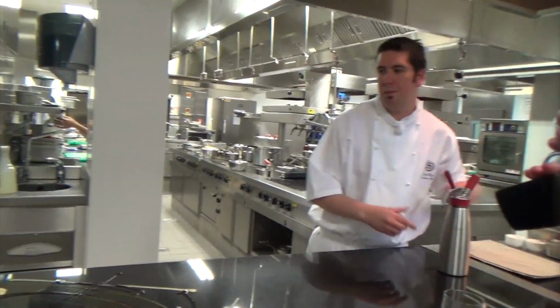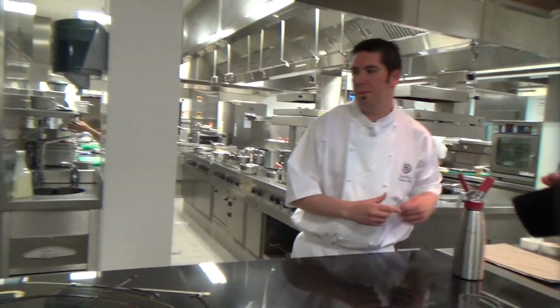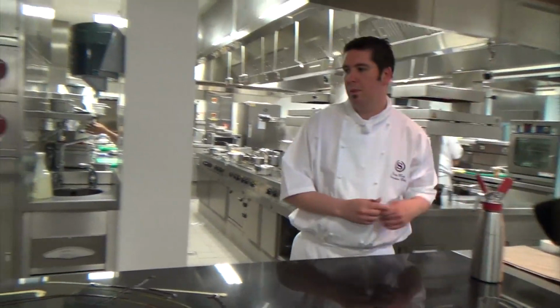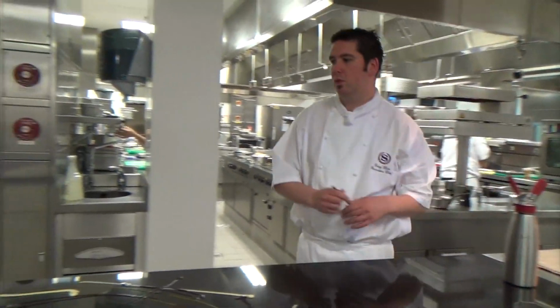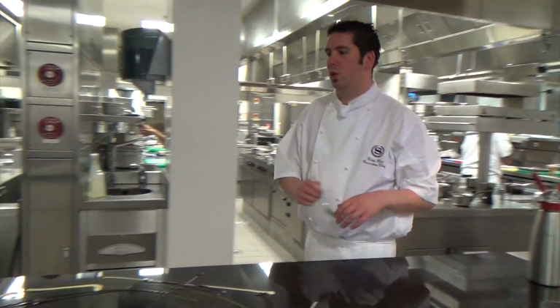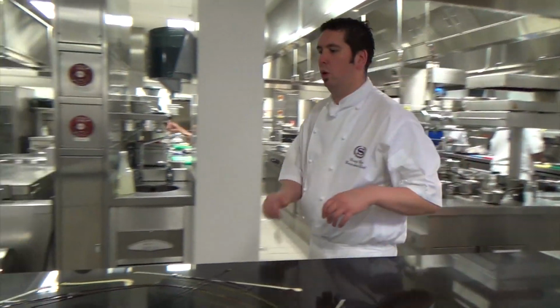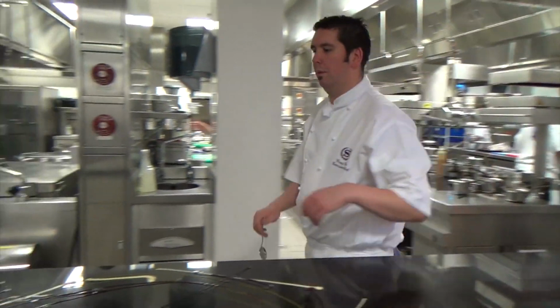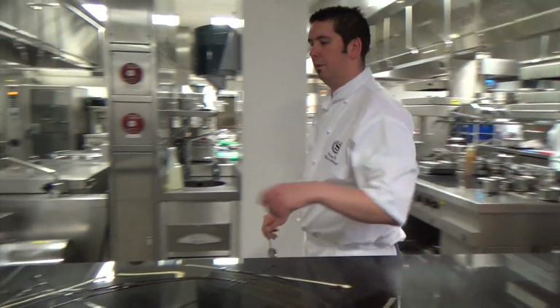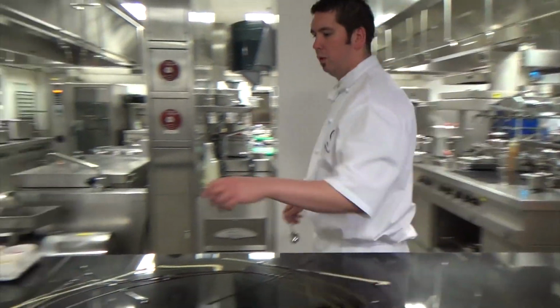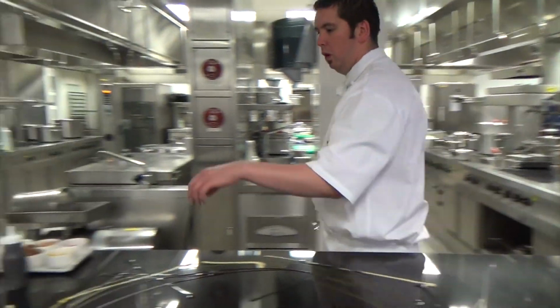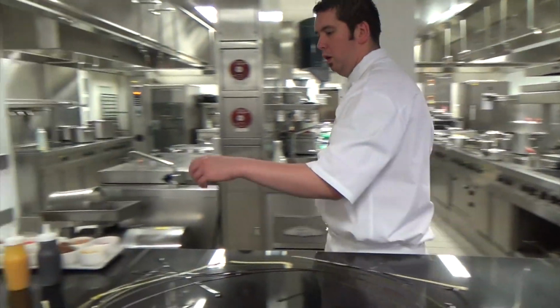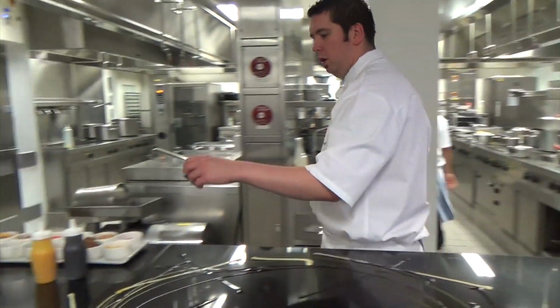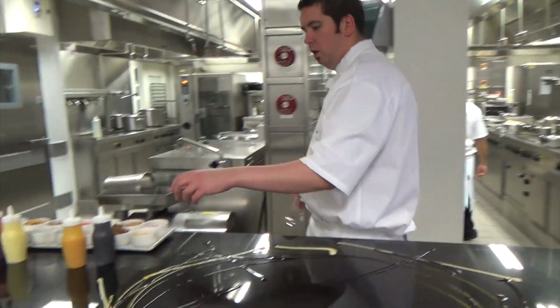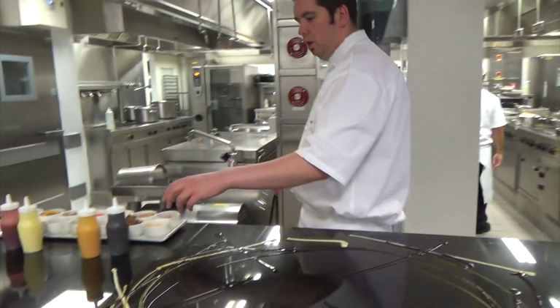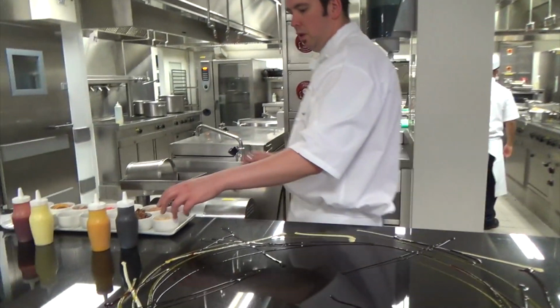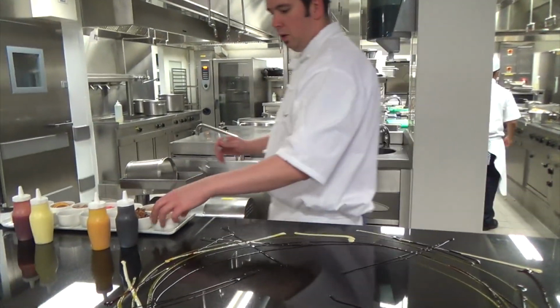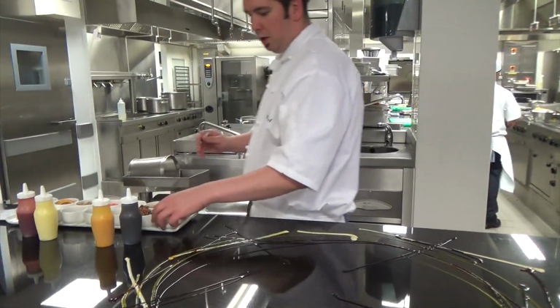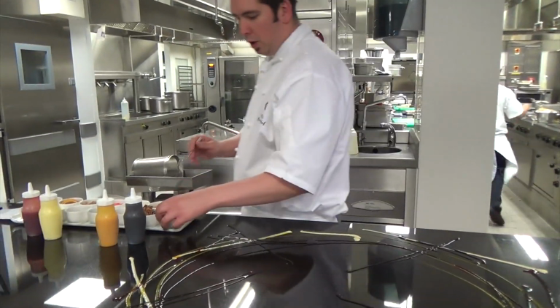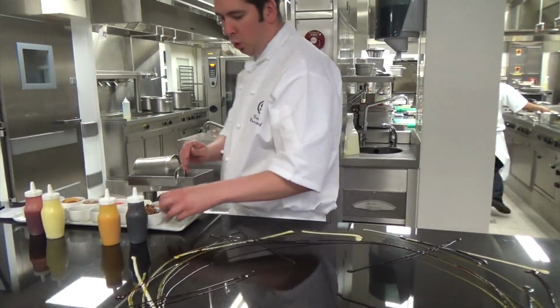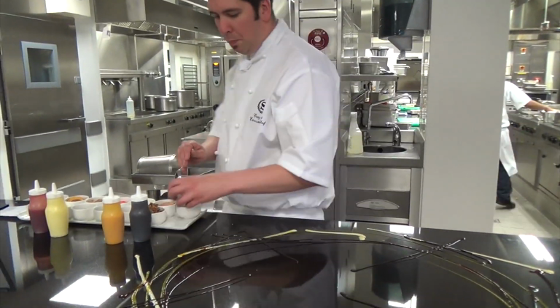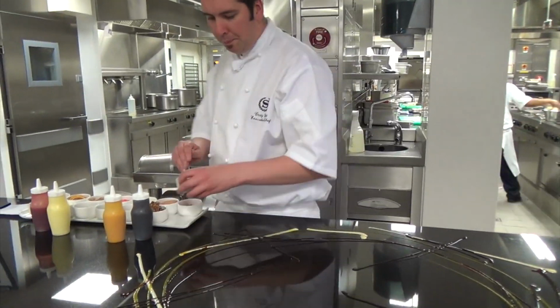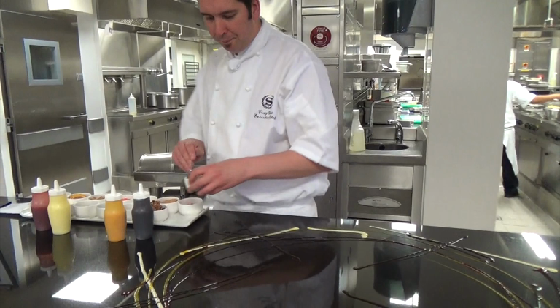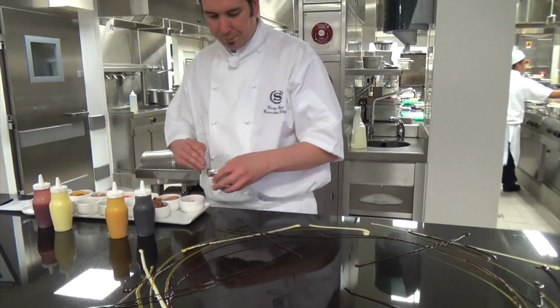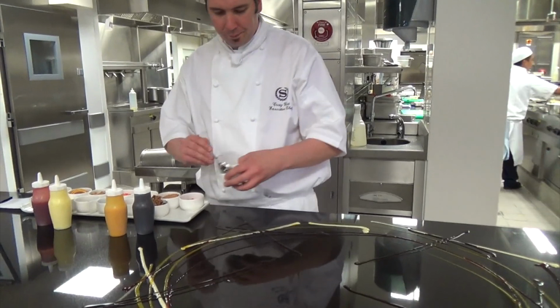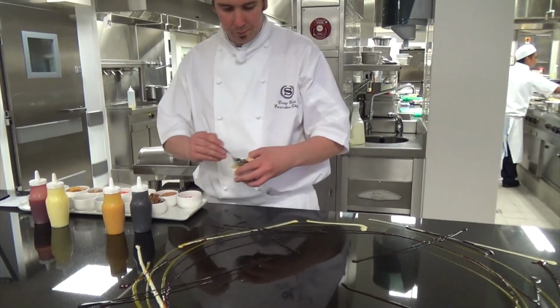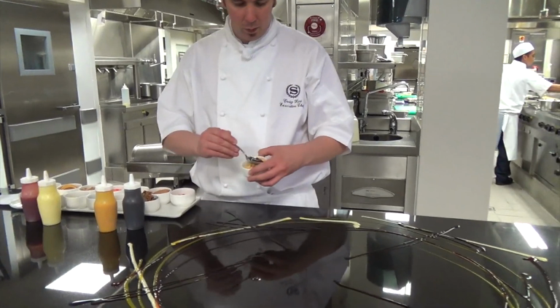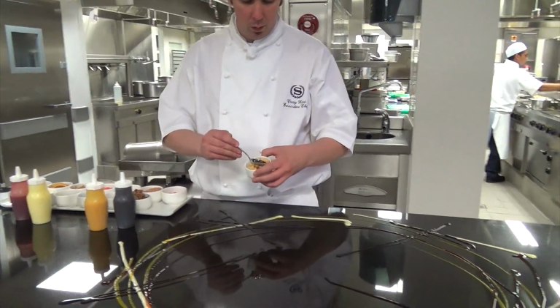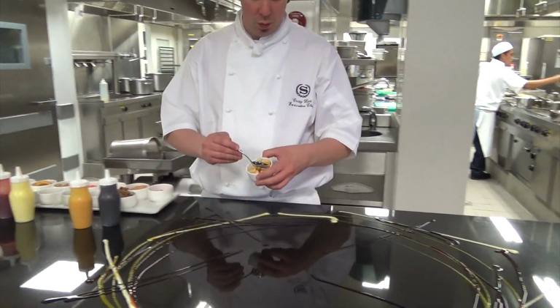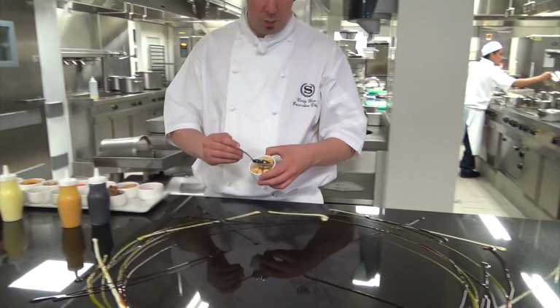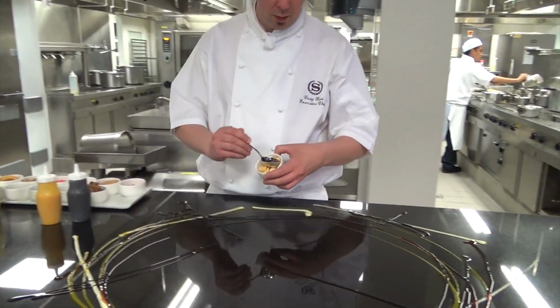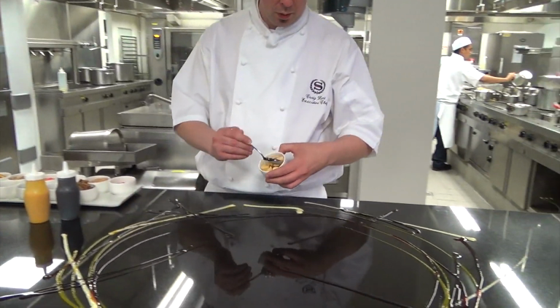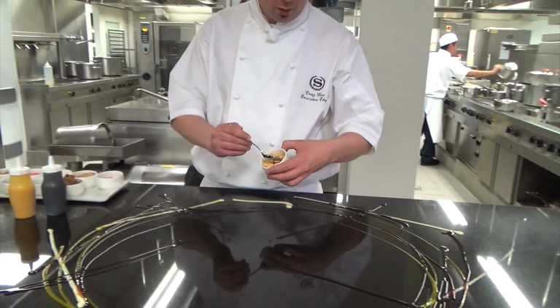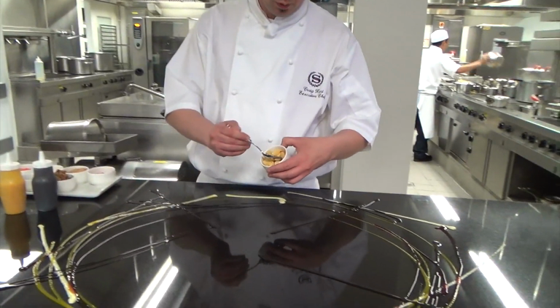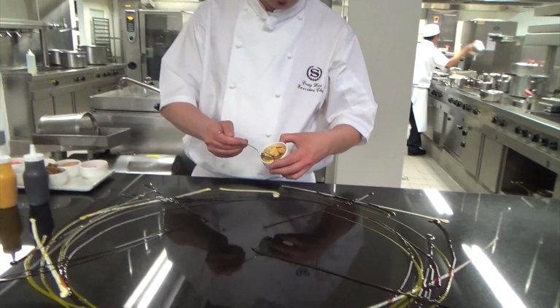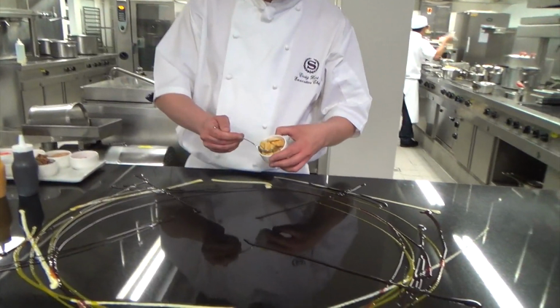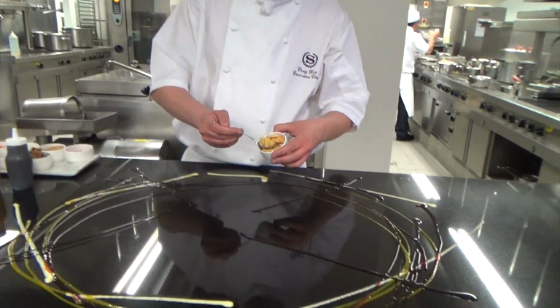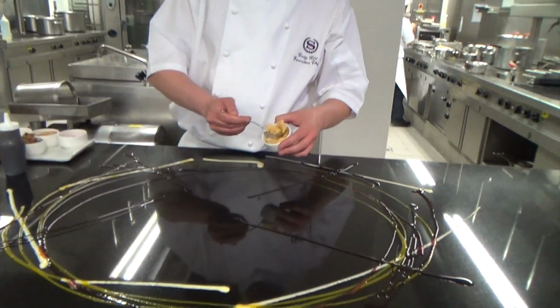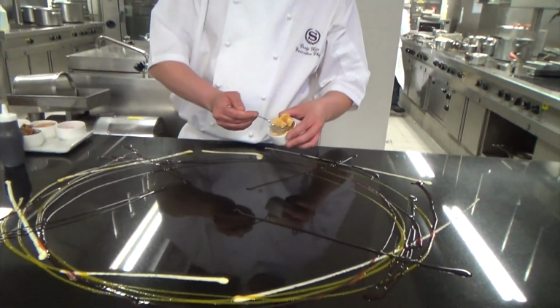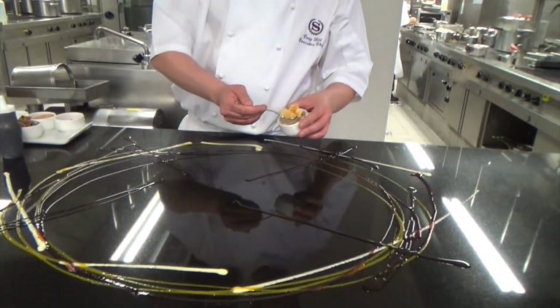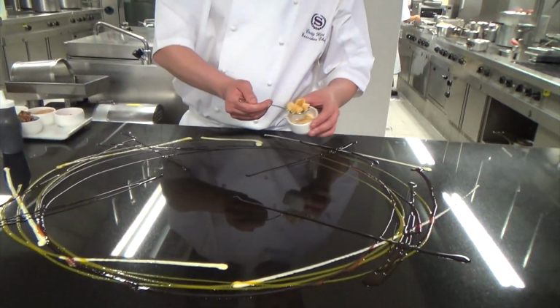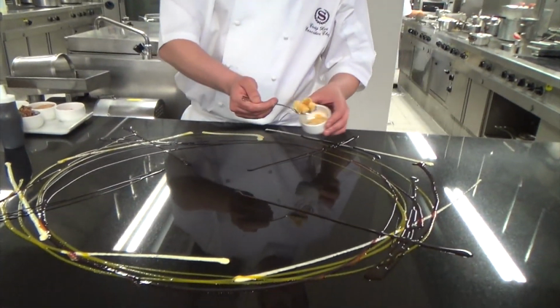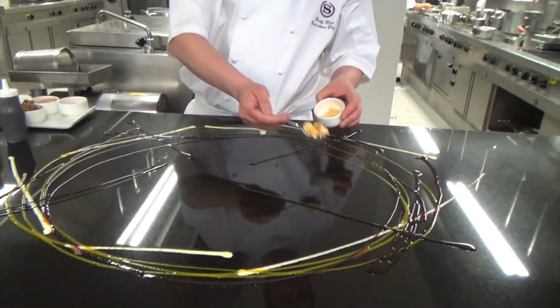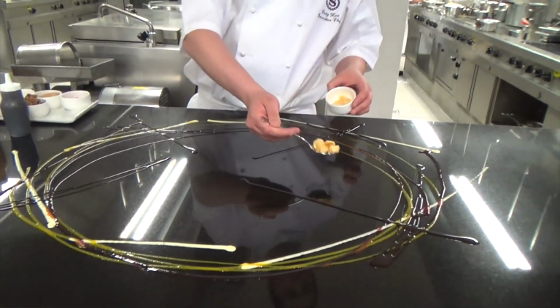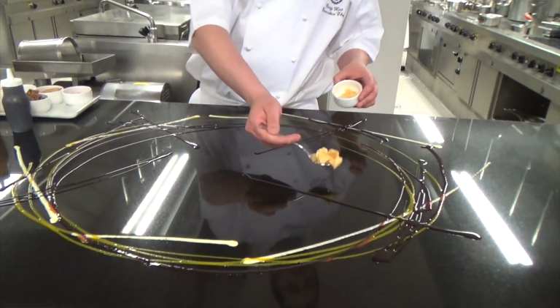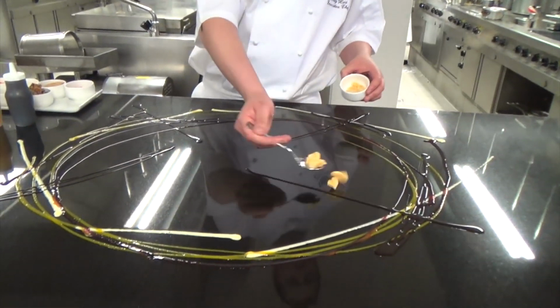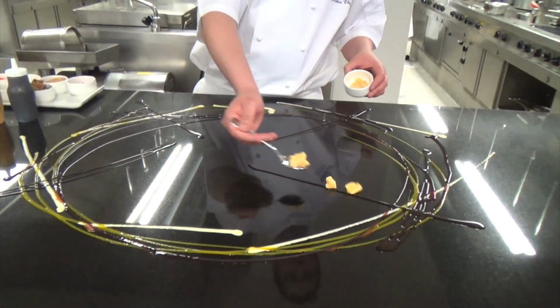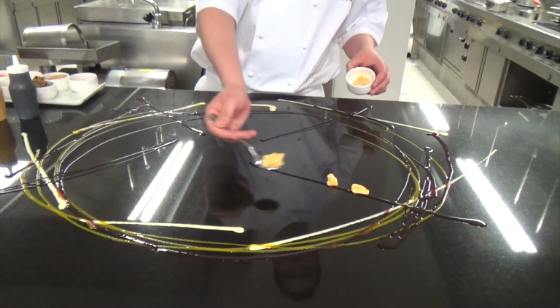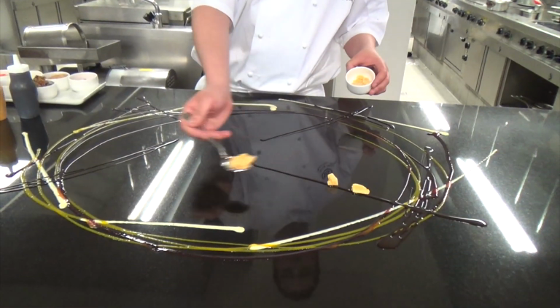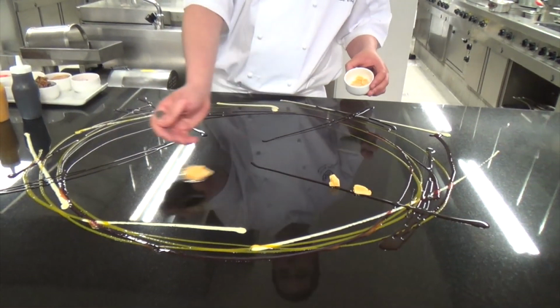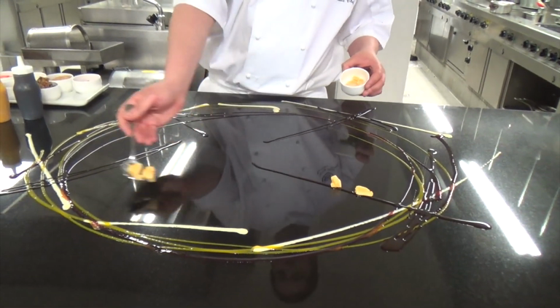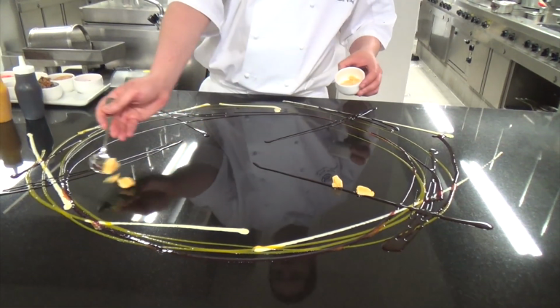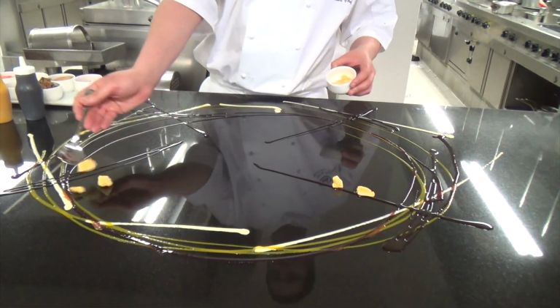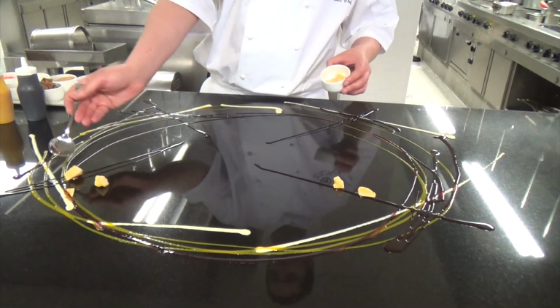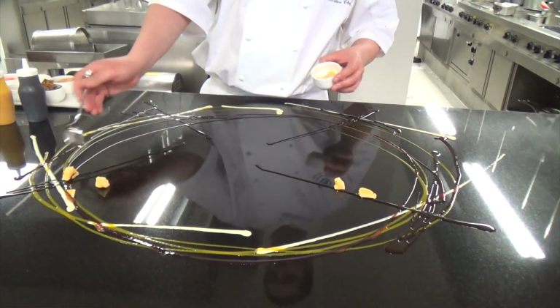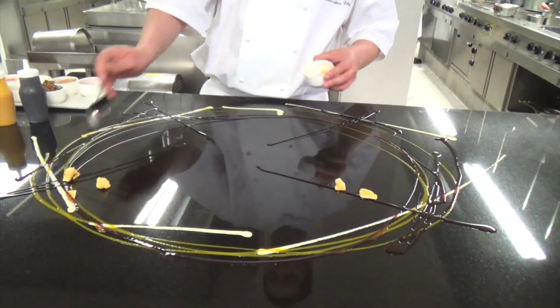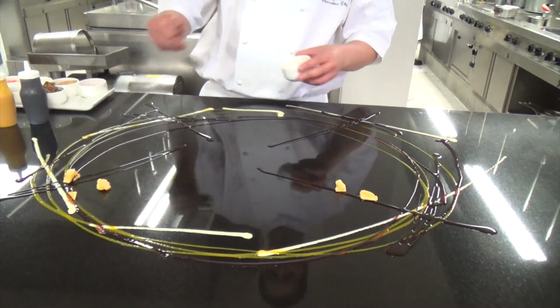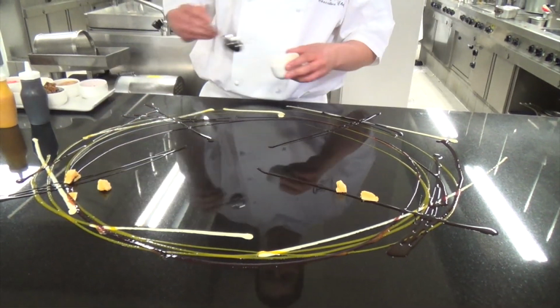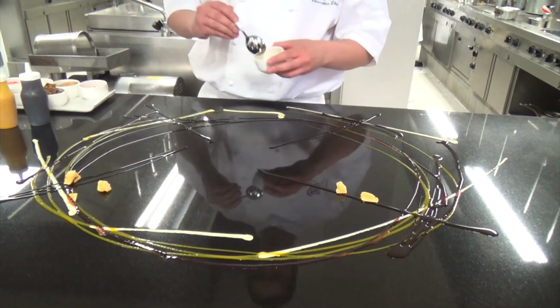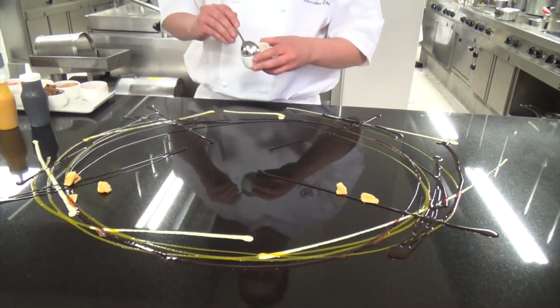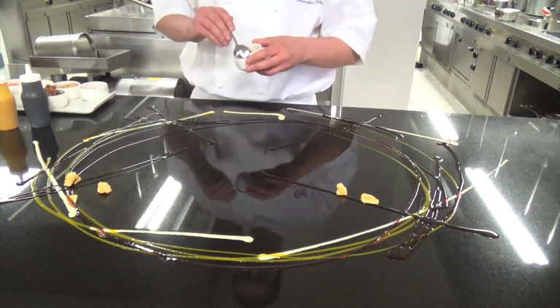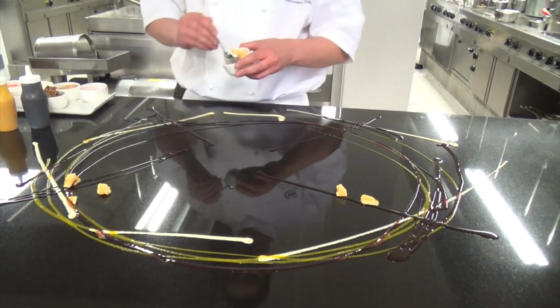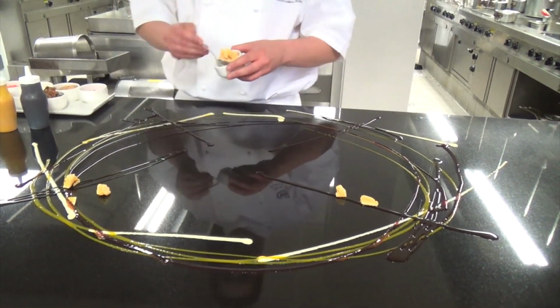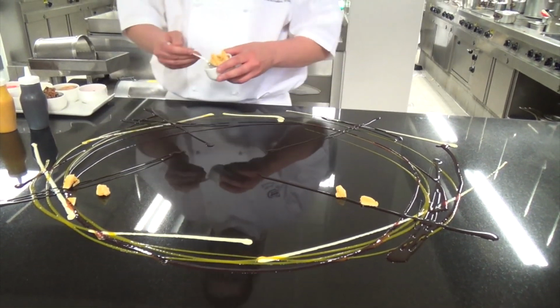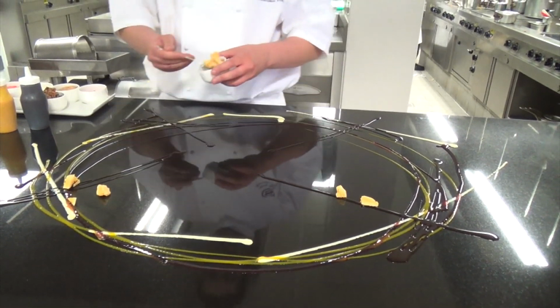So we've got the honeycomb, which we make ourselves — it's always good for the fillings there.